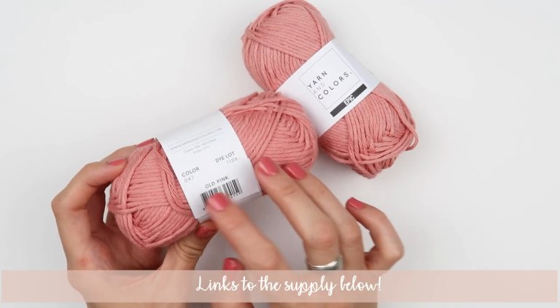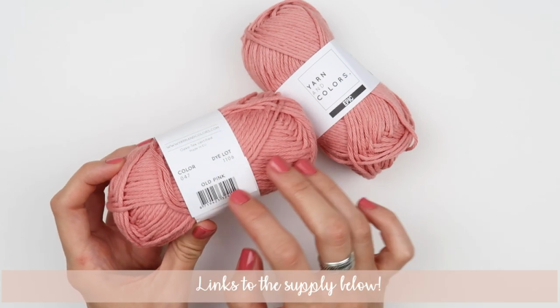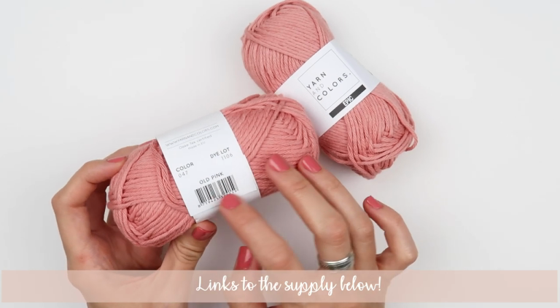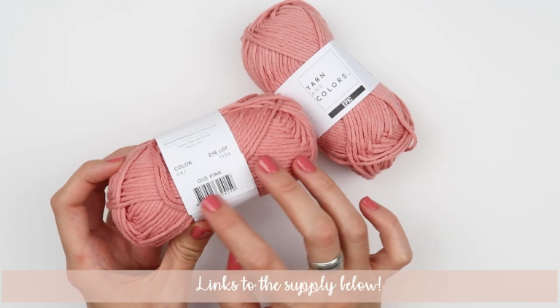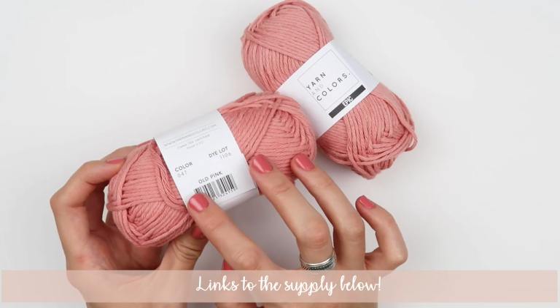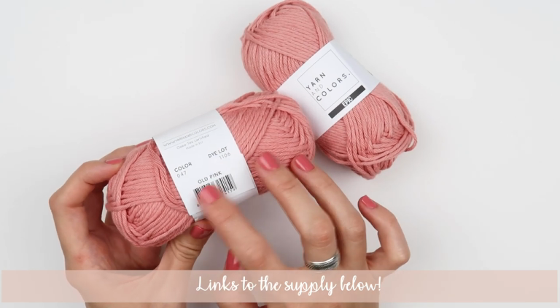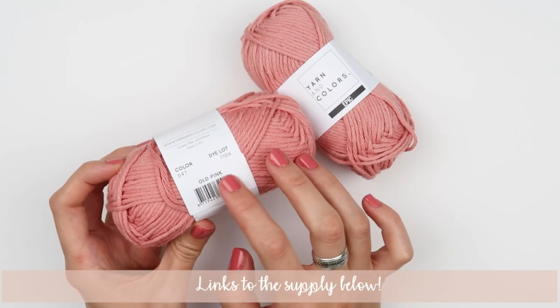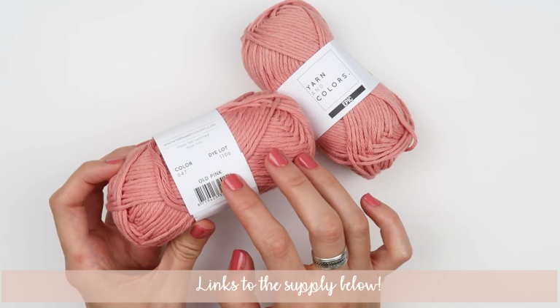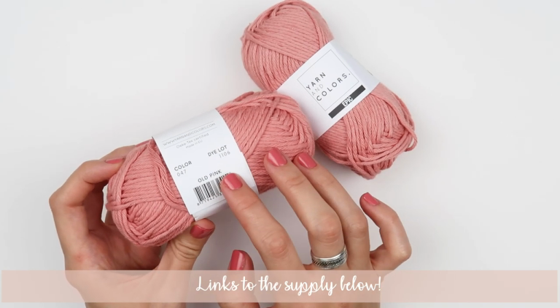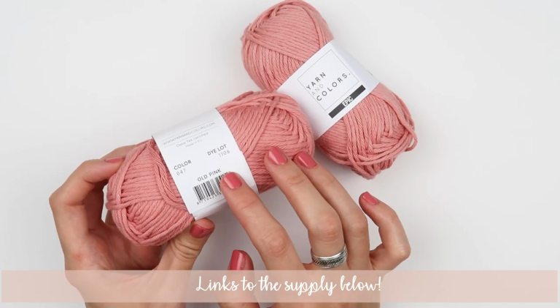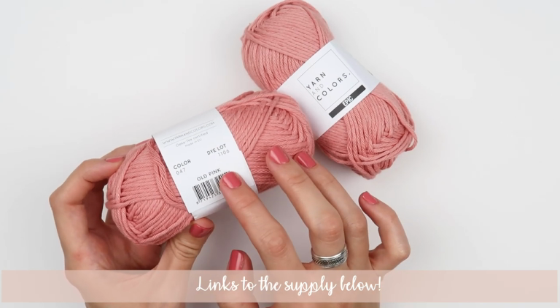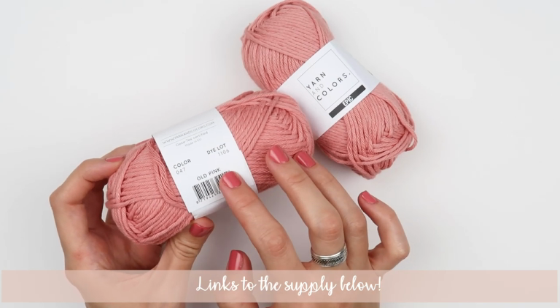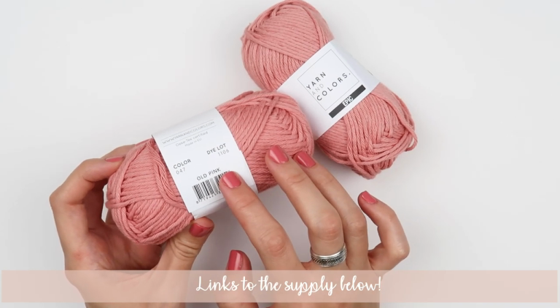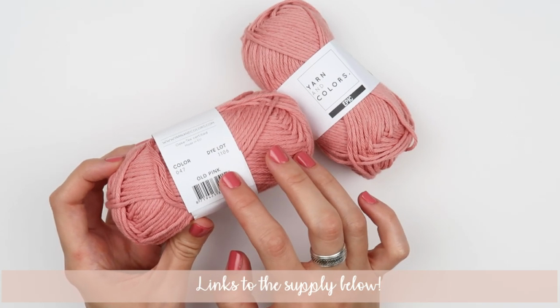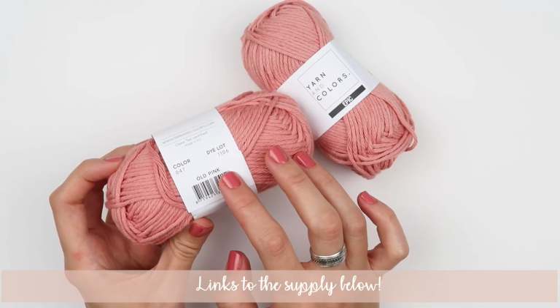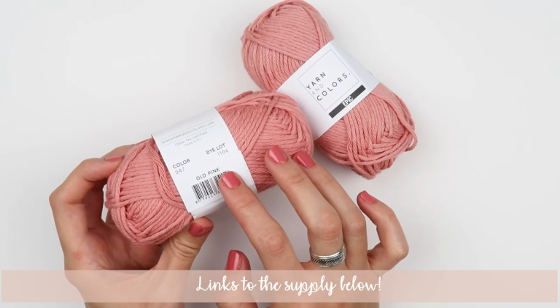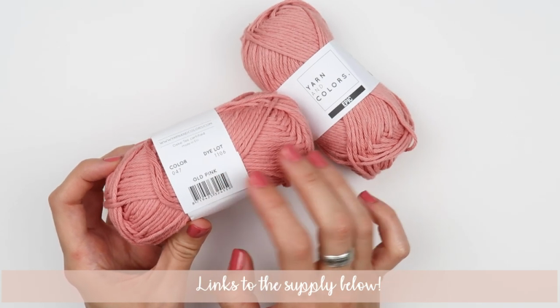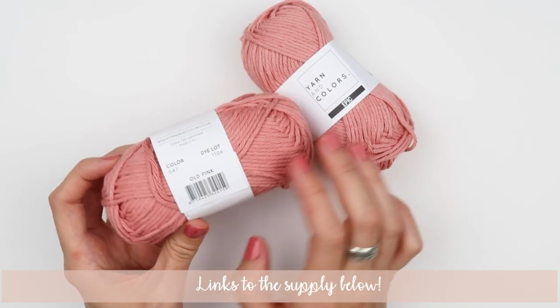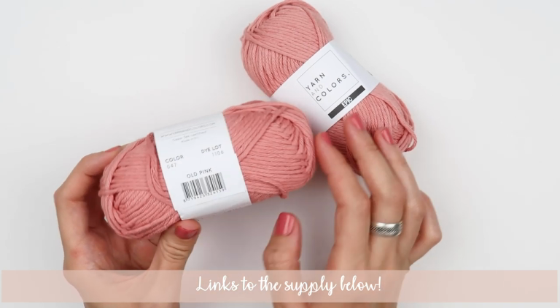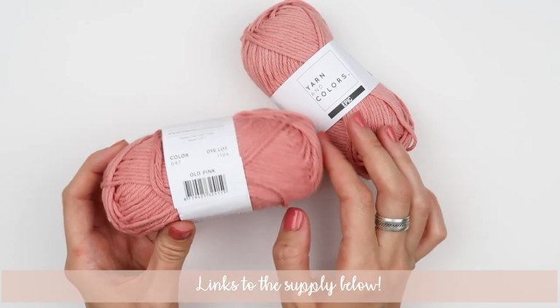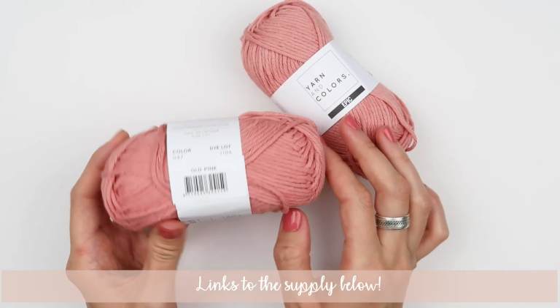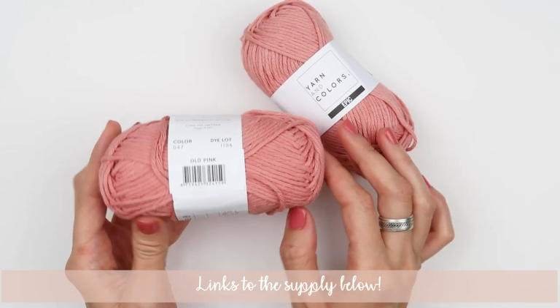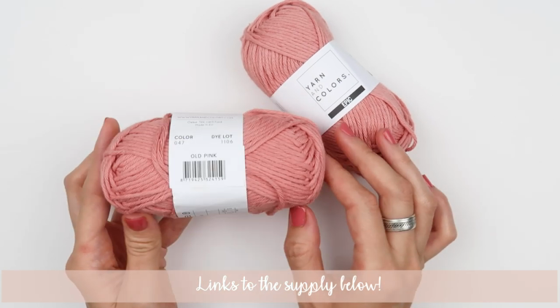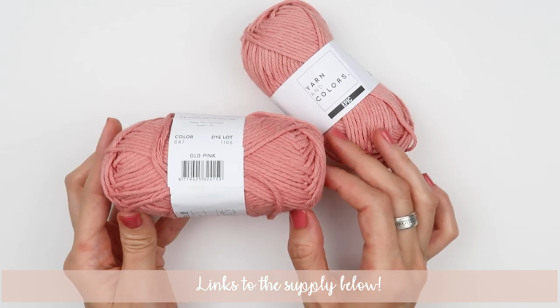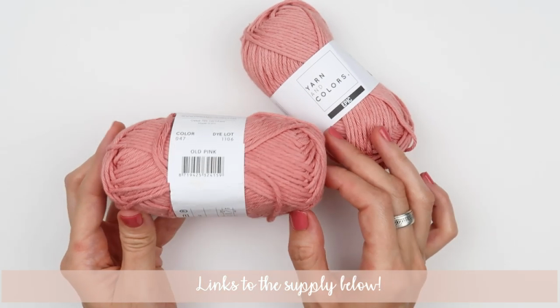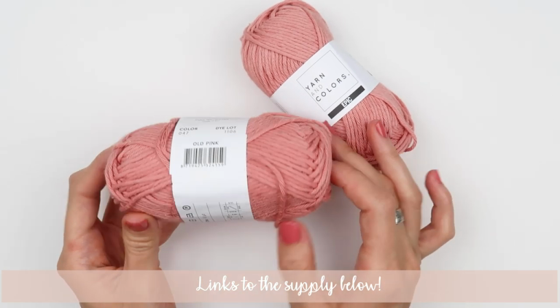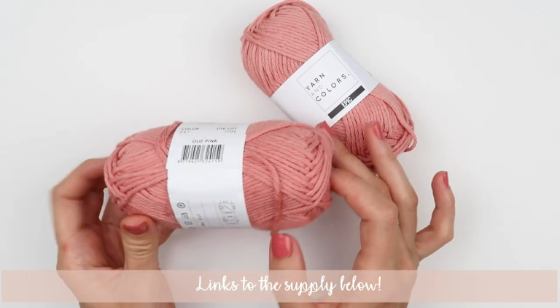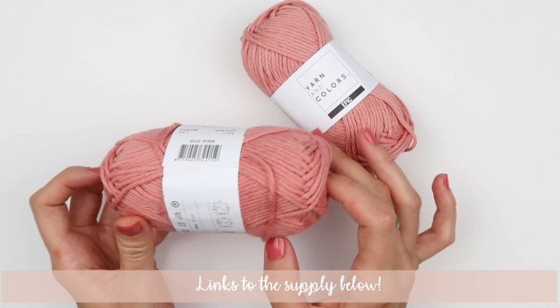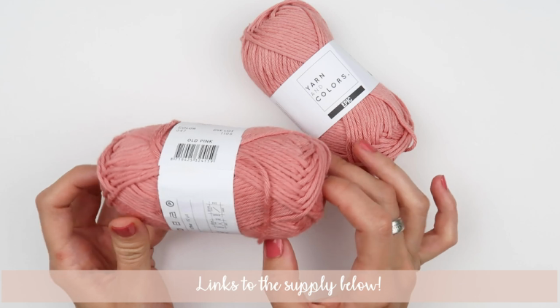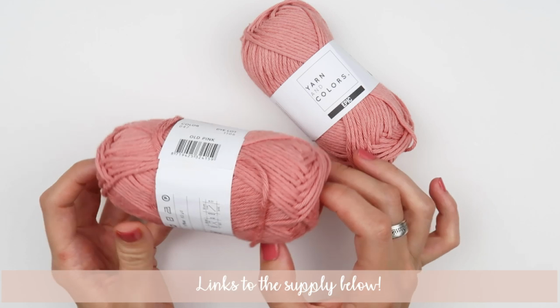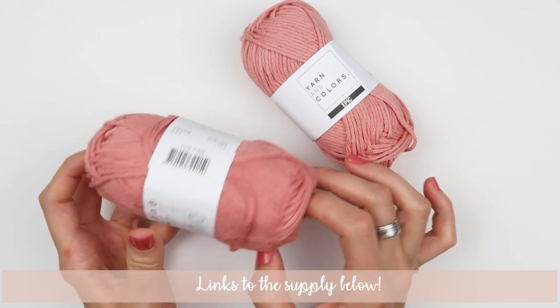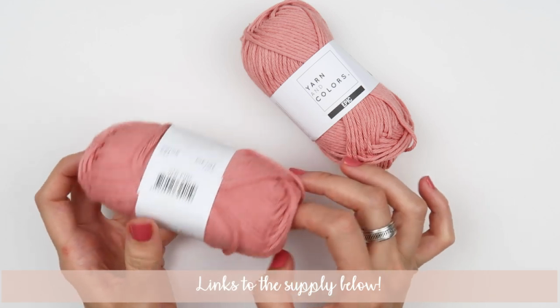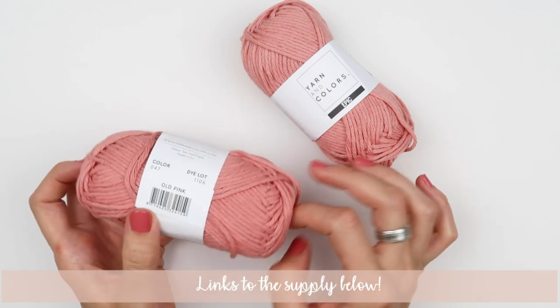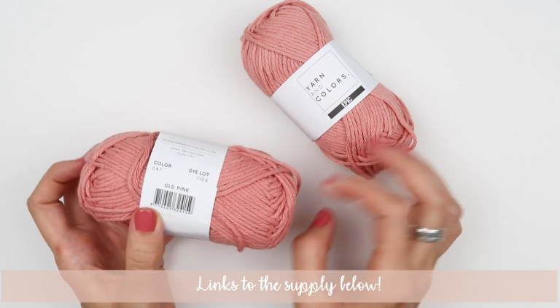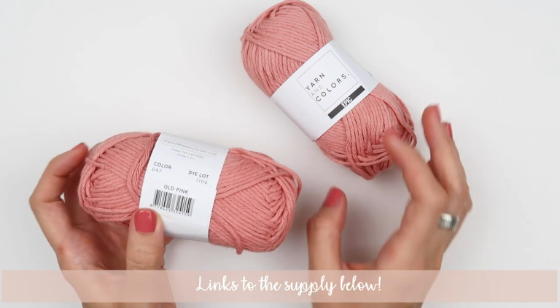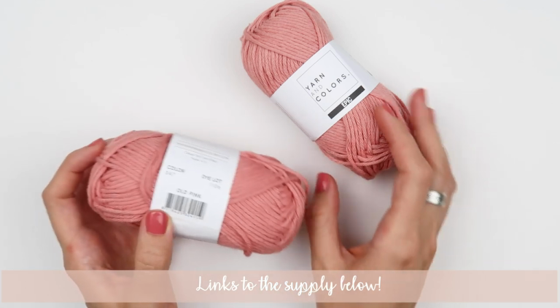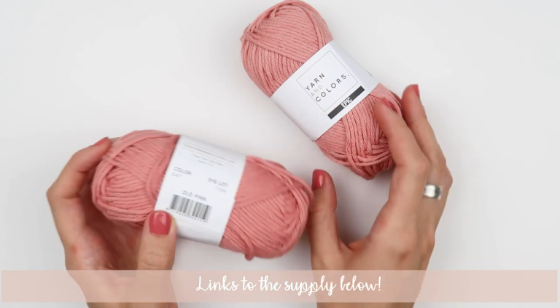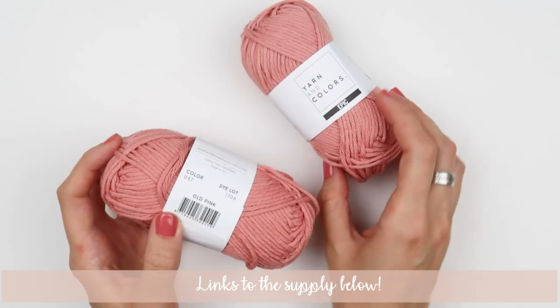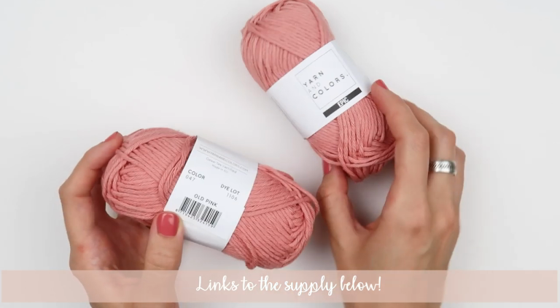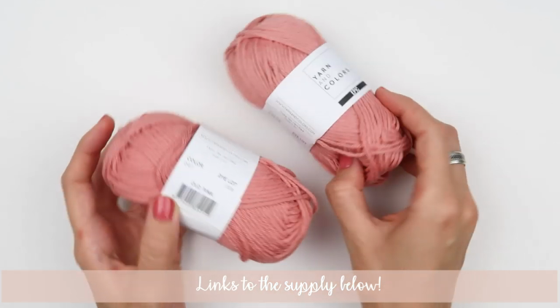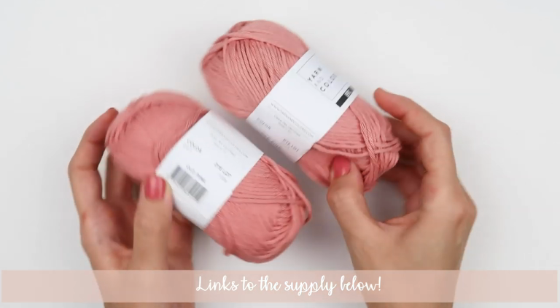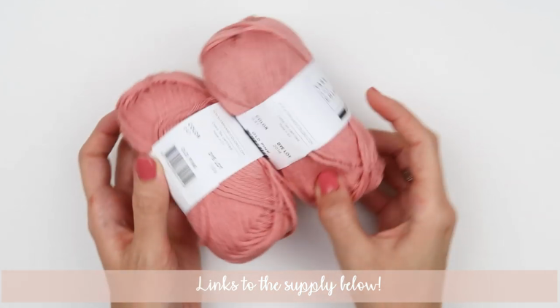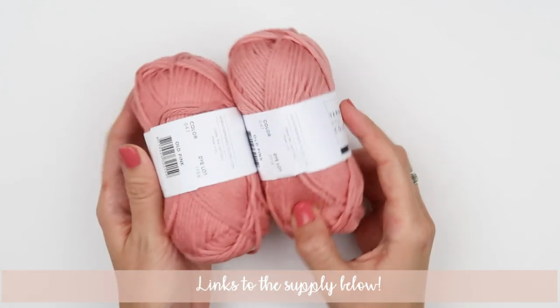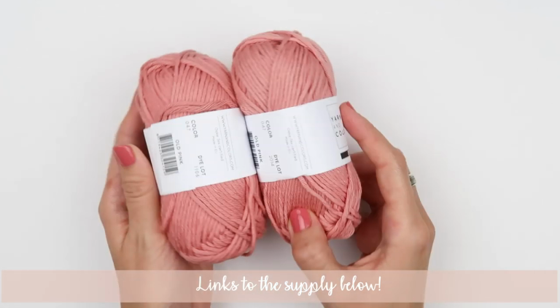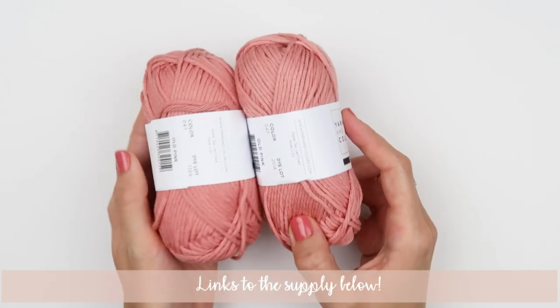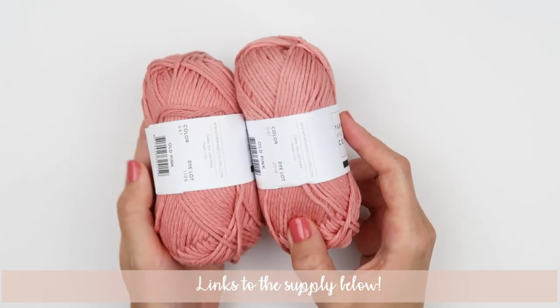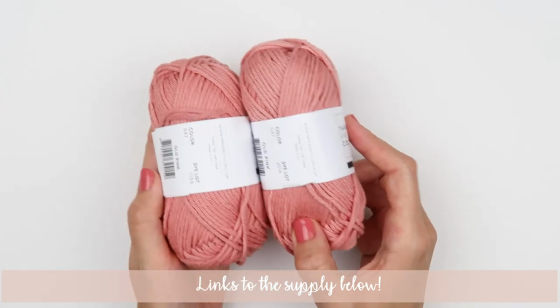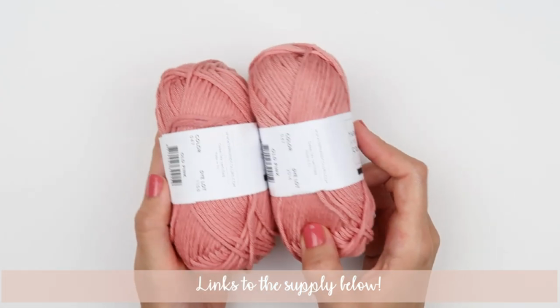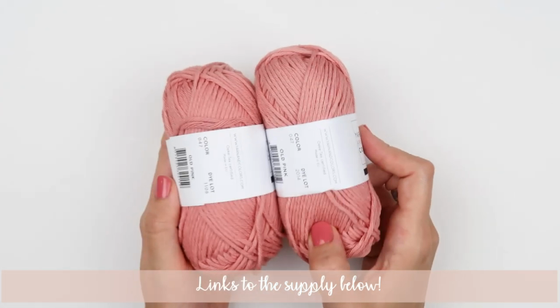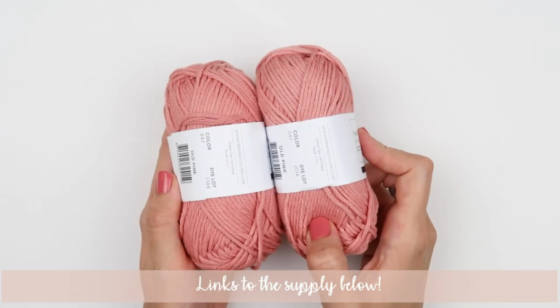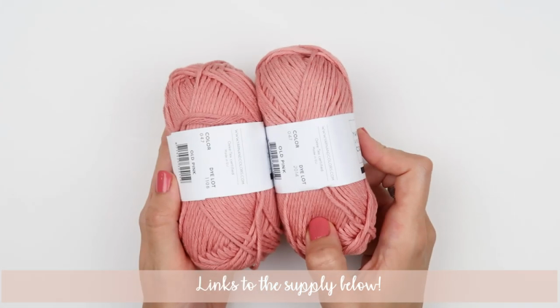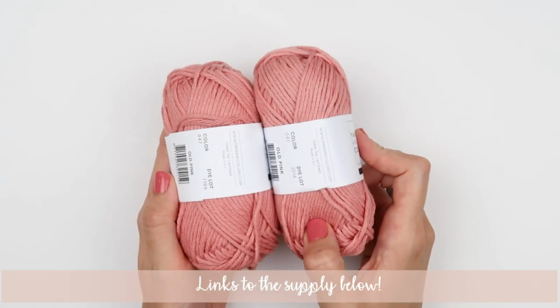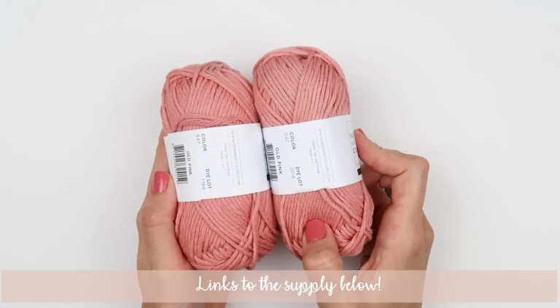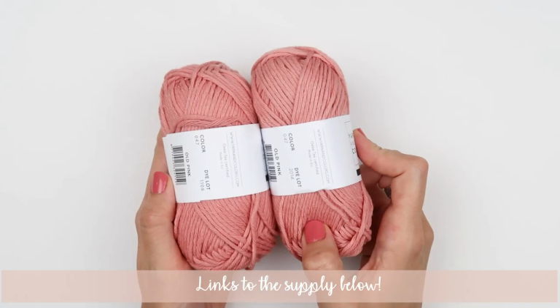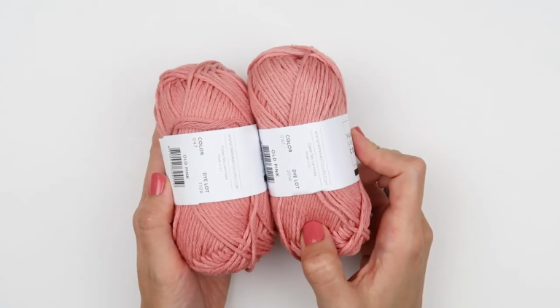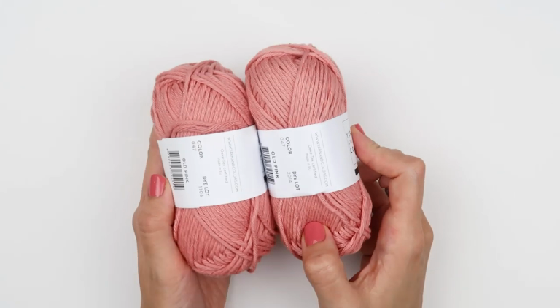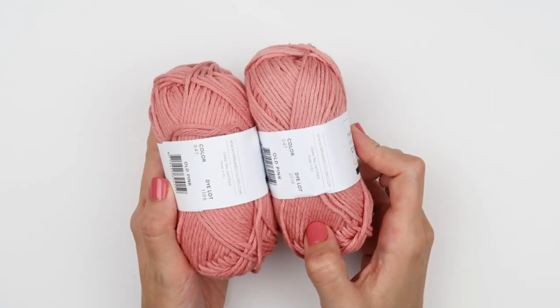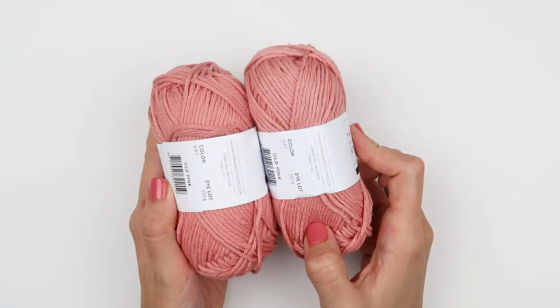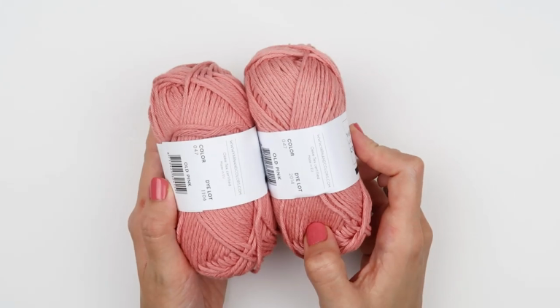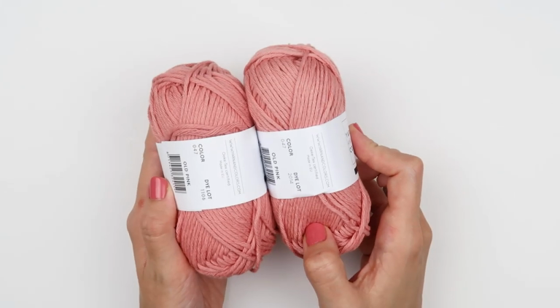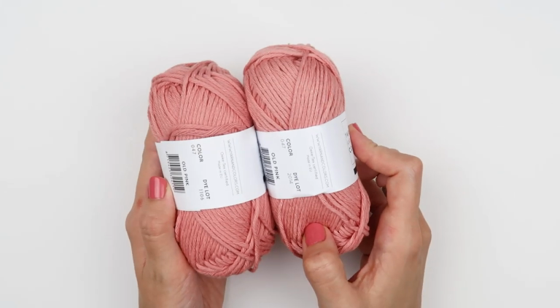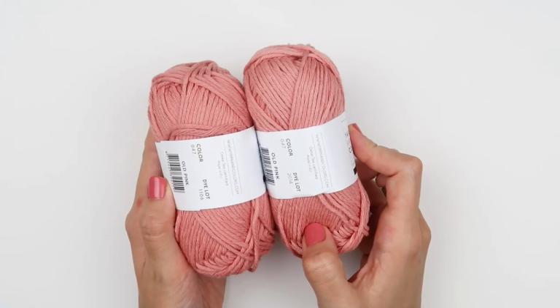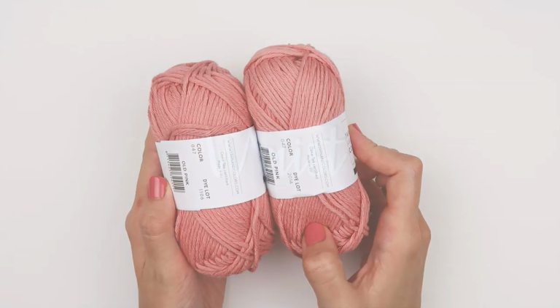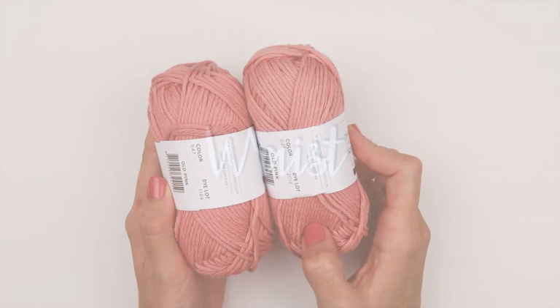This is an iron weight yarn, it is 100% cotton yarn, and you will need two skeins for the size 0 to 6 months.